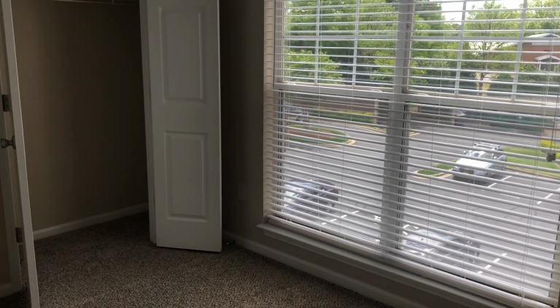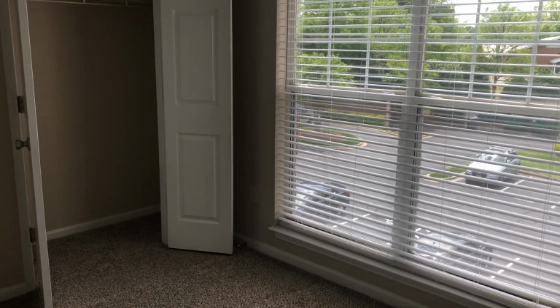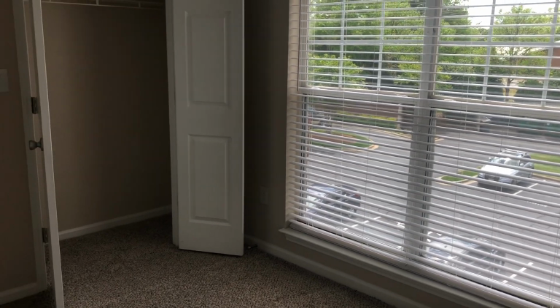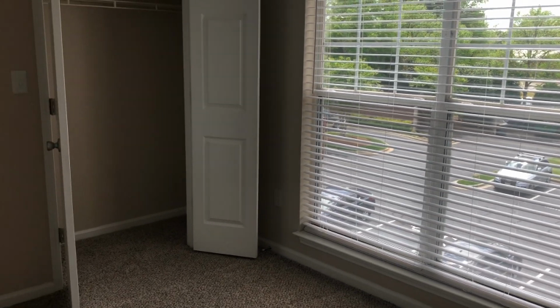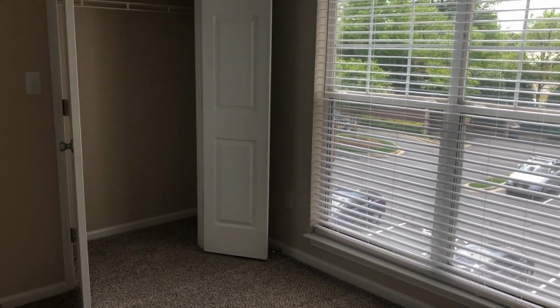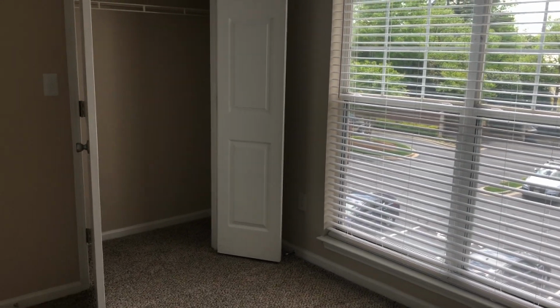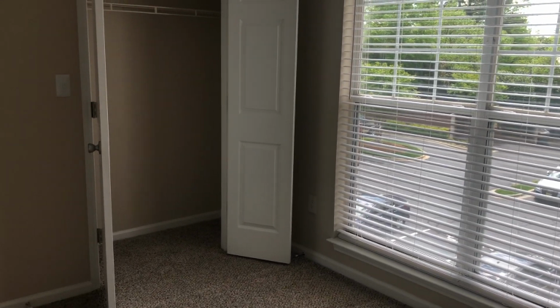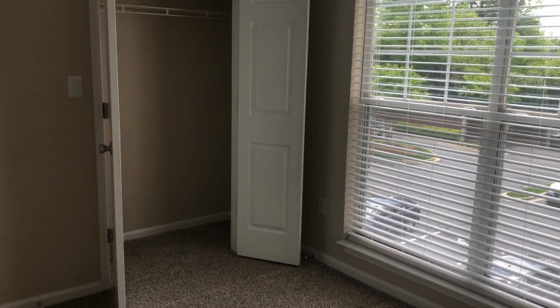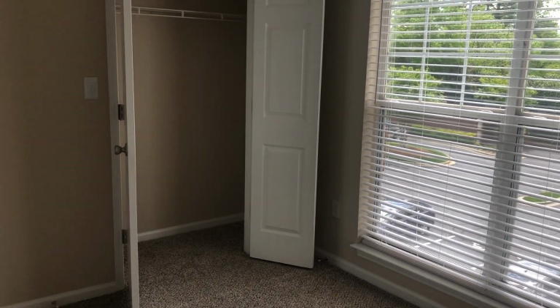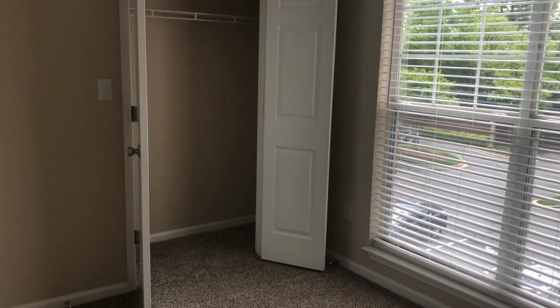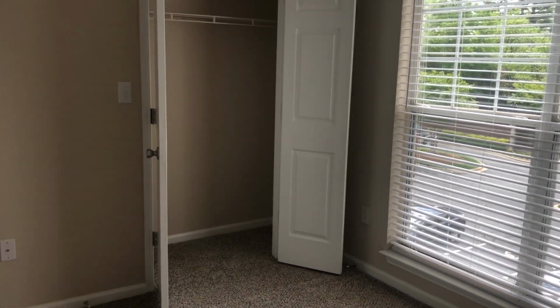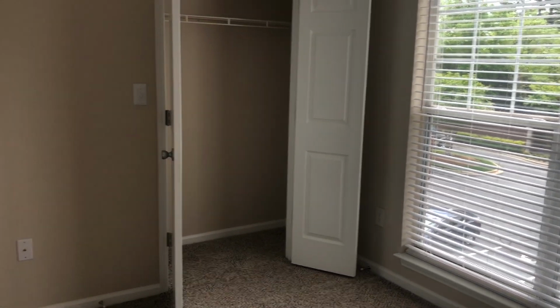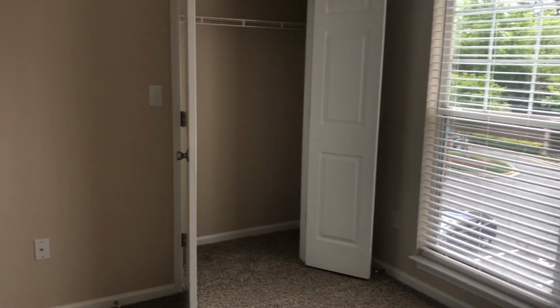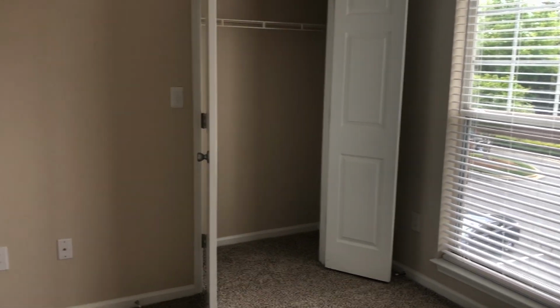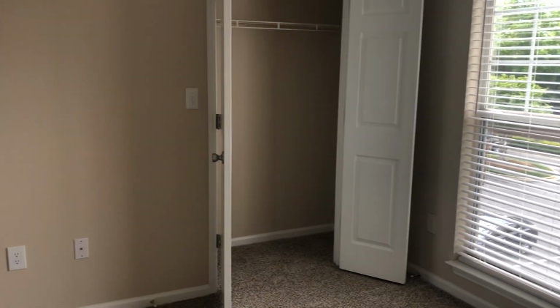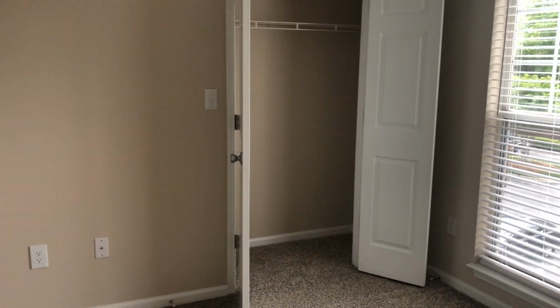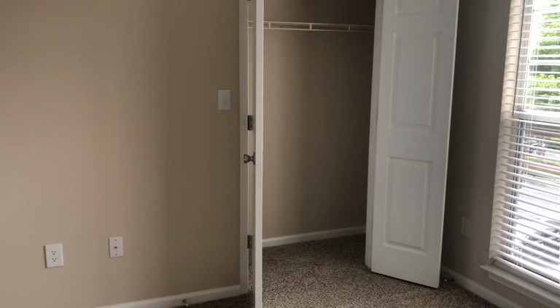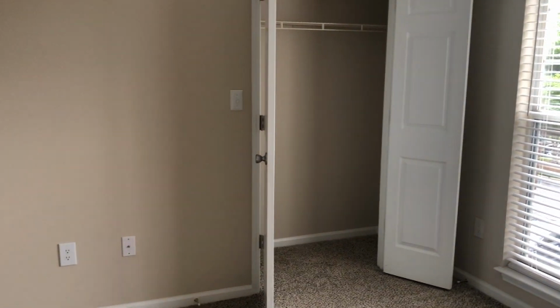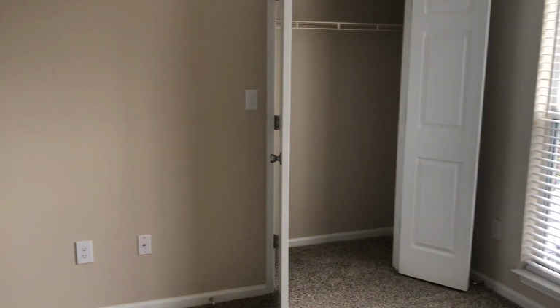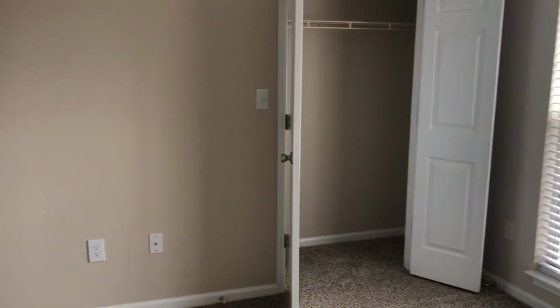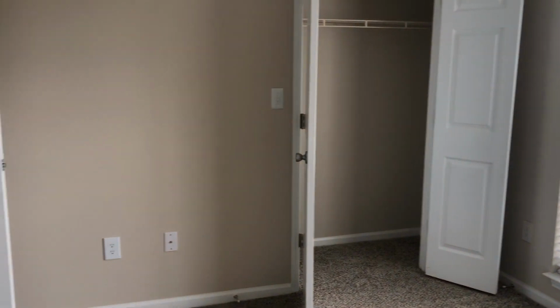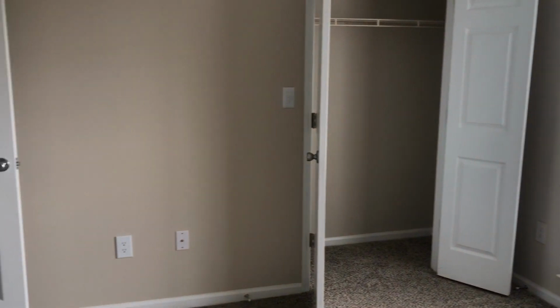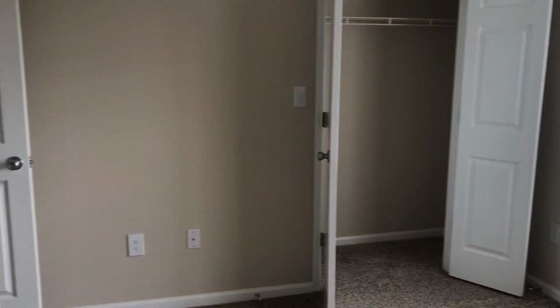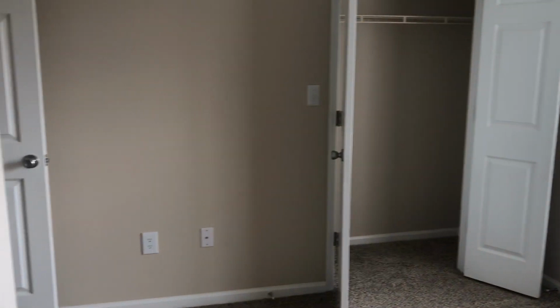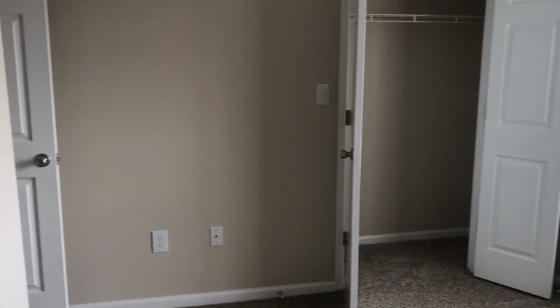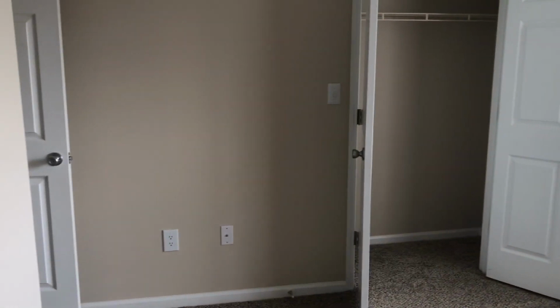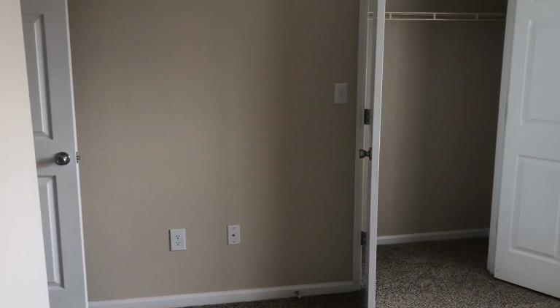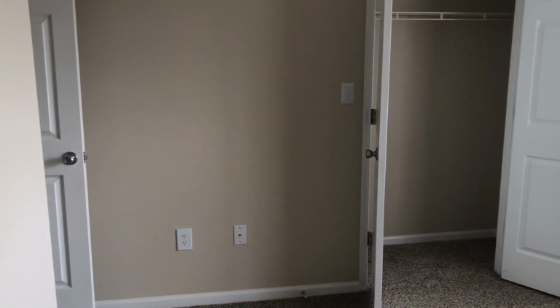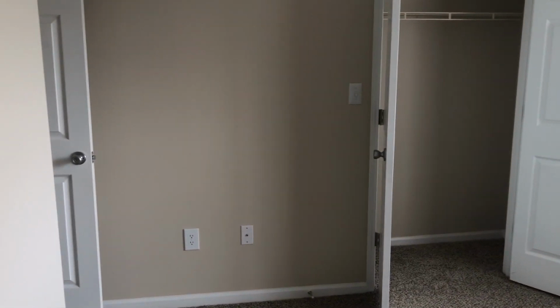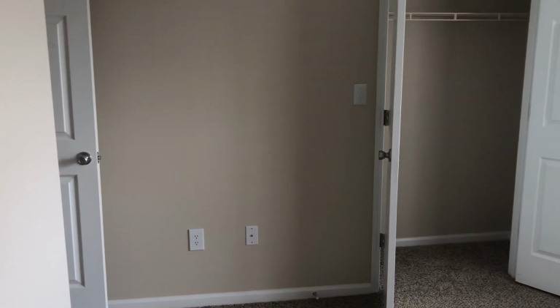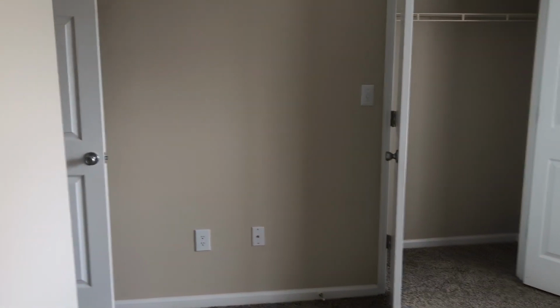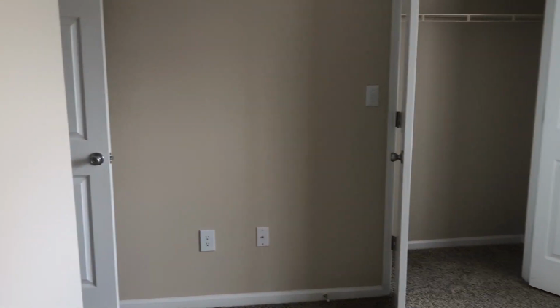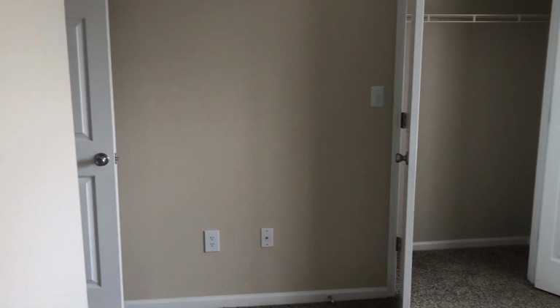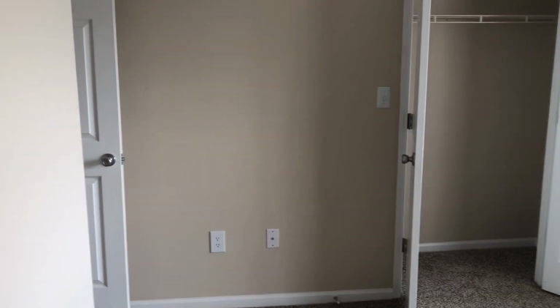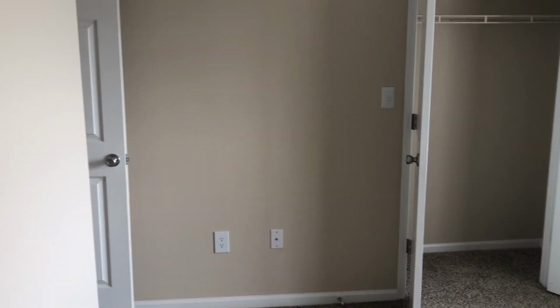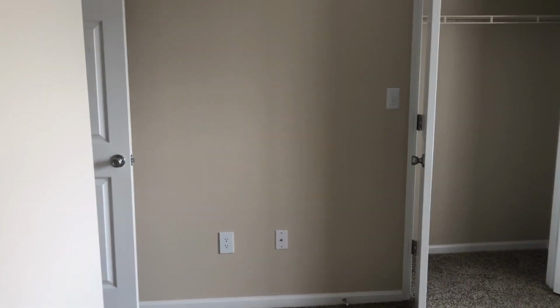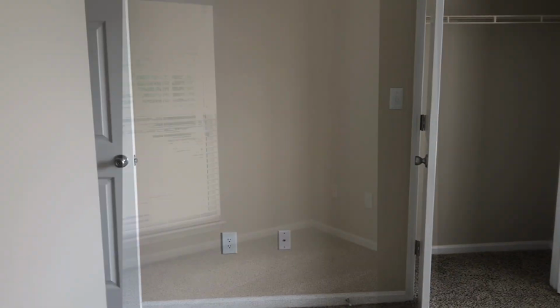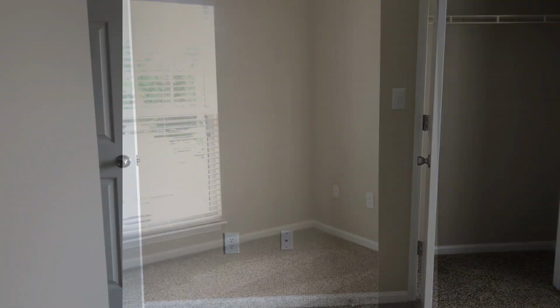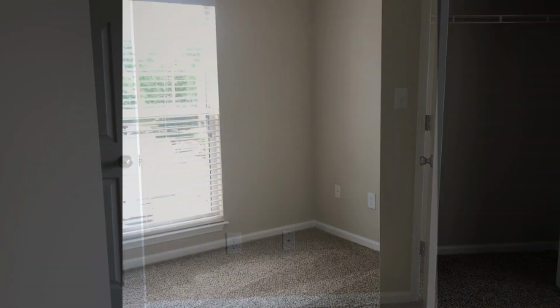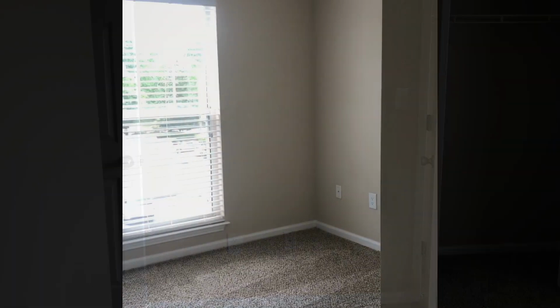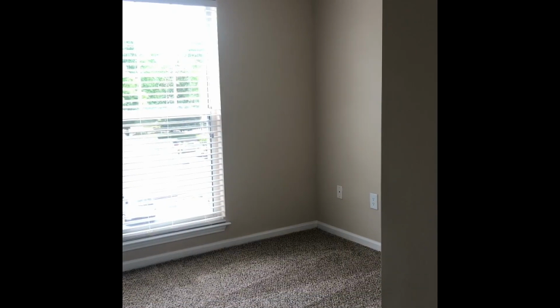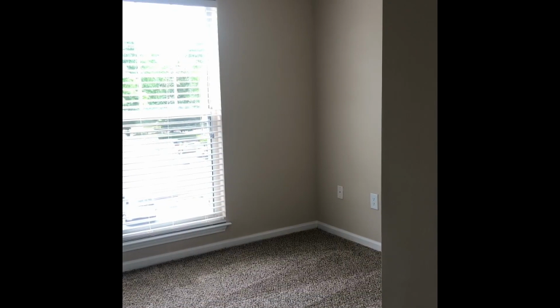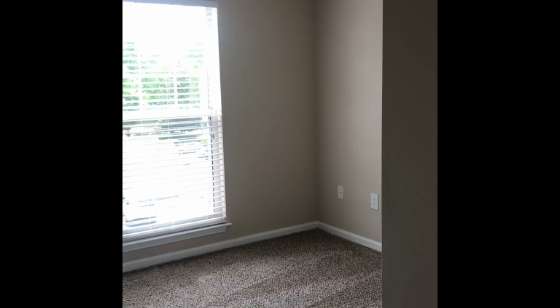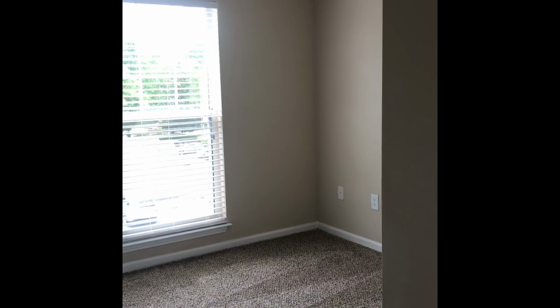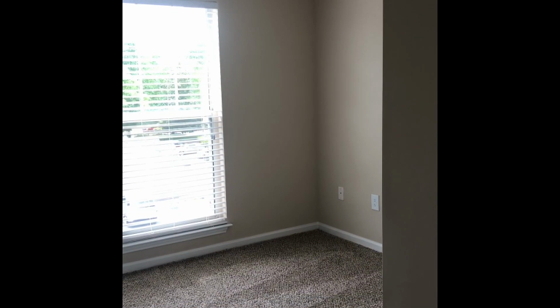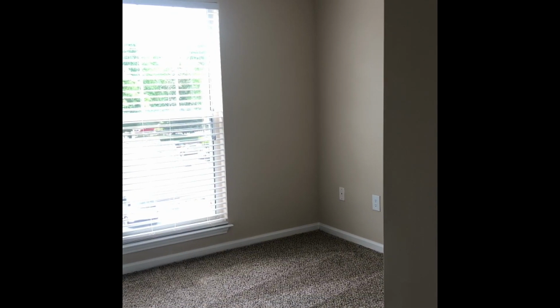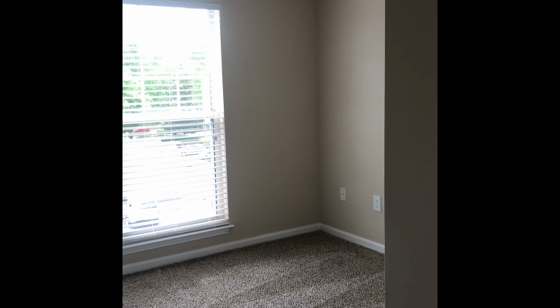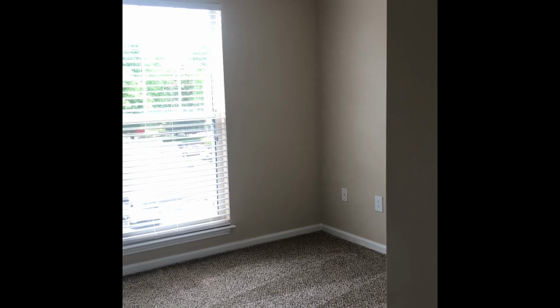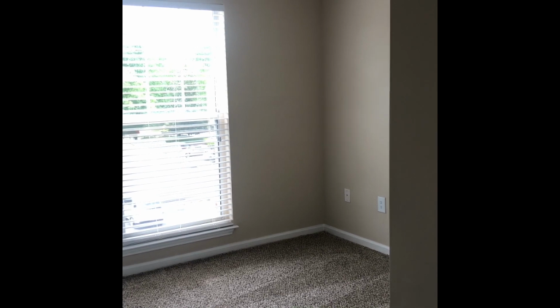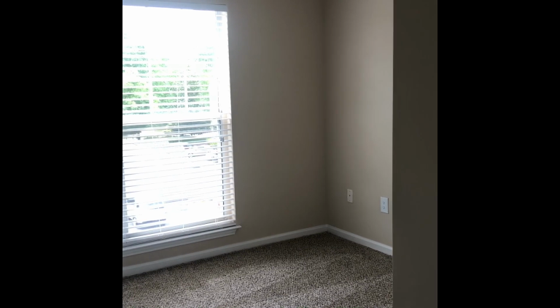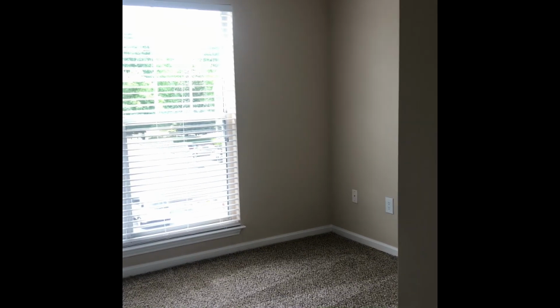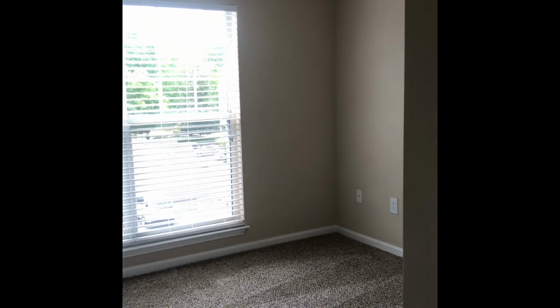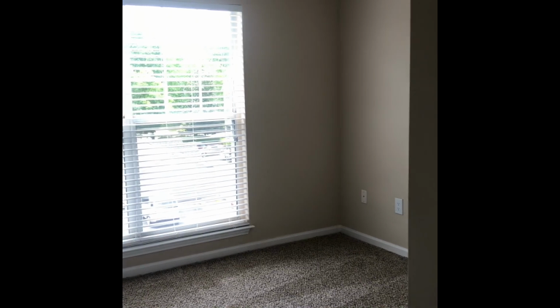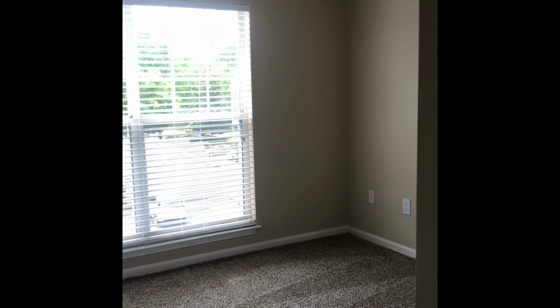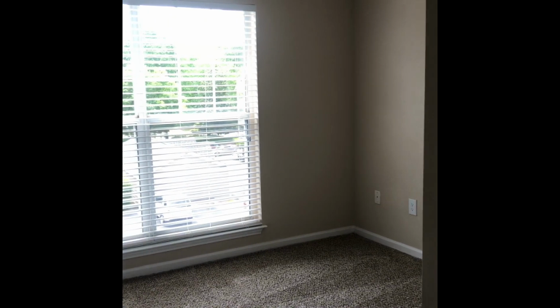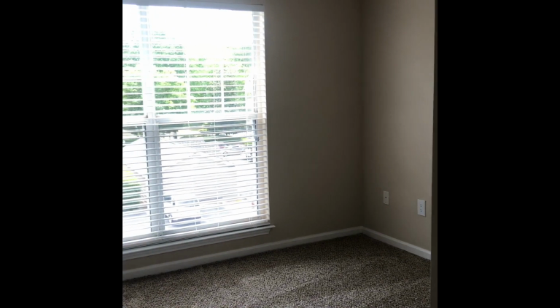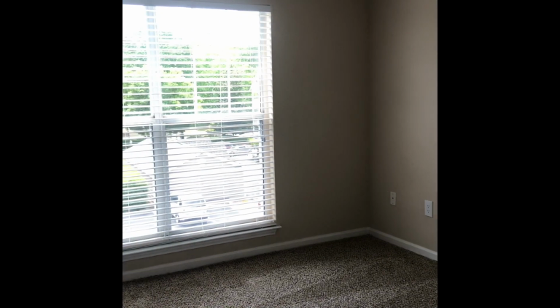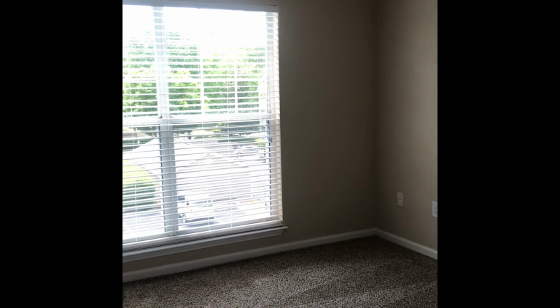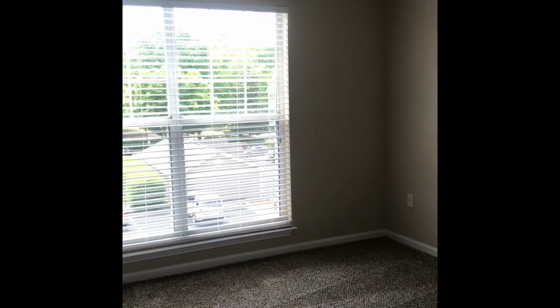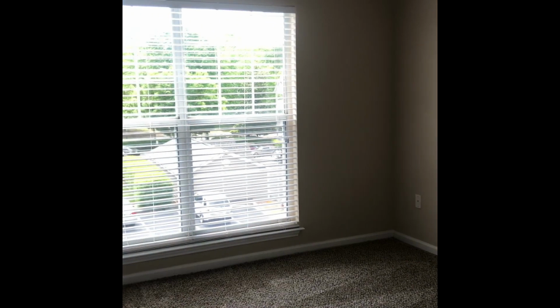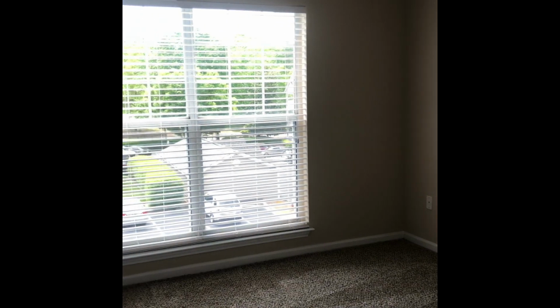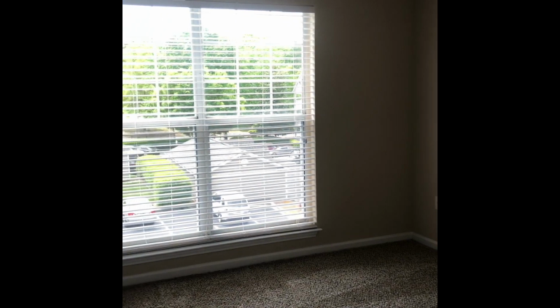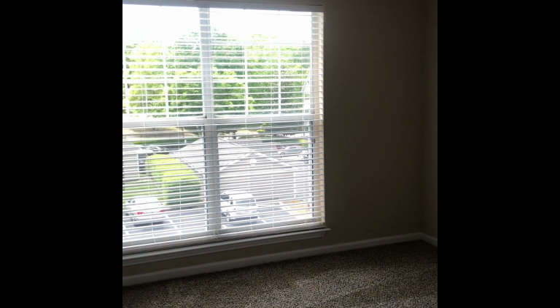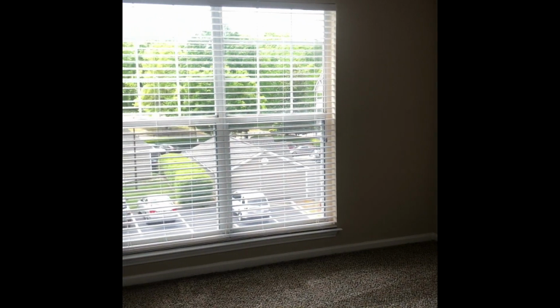This is the first bedroom, which is the guest bedroom. It has a walk-in closet, a huge window for light with two-inch plantation blinds.